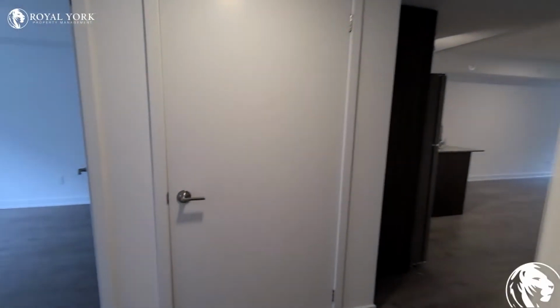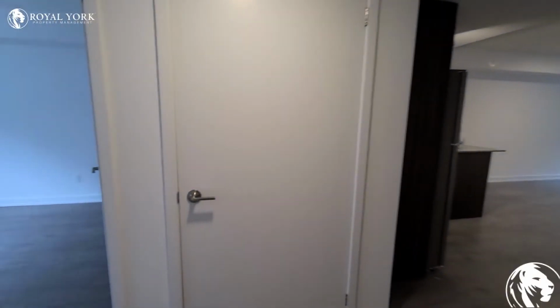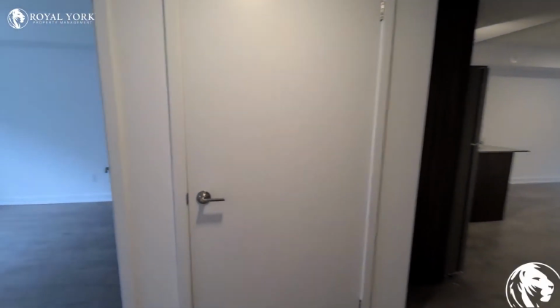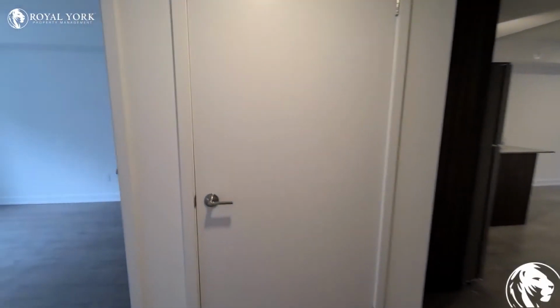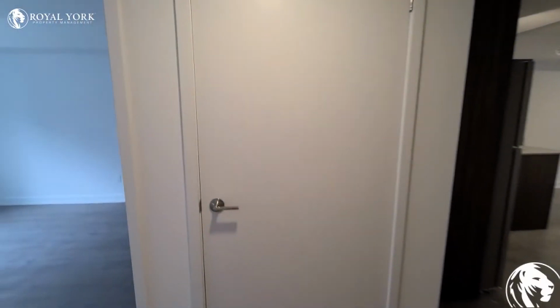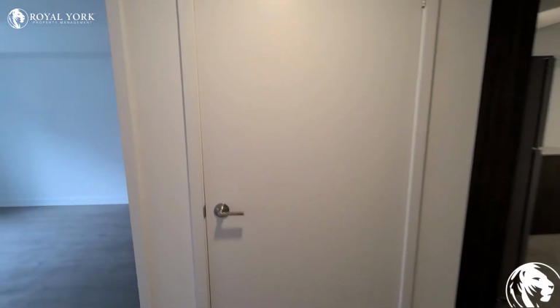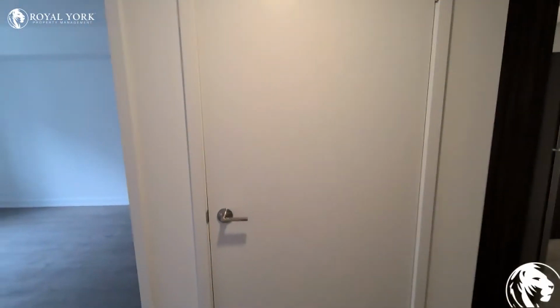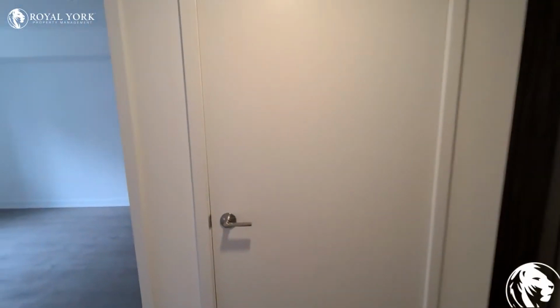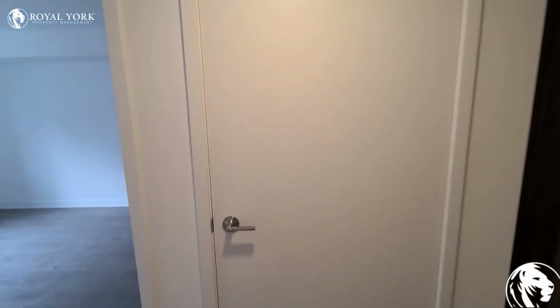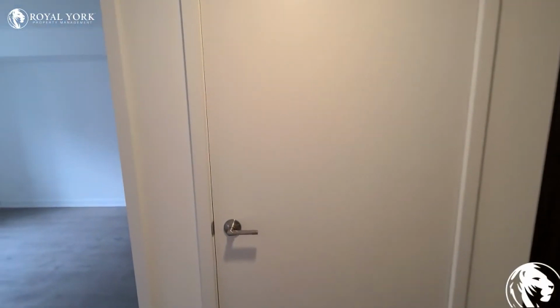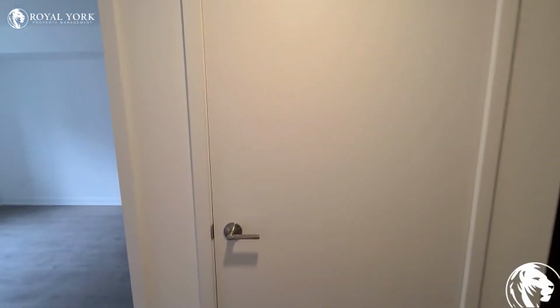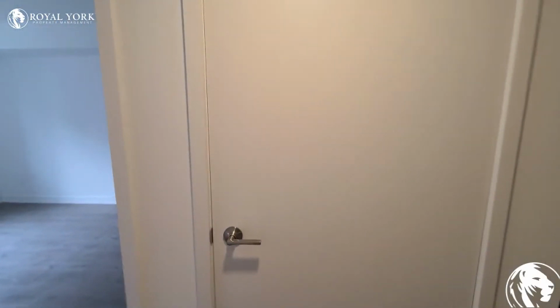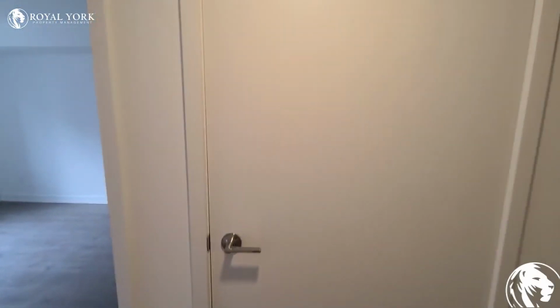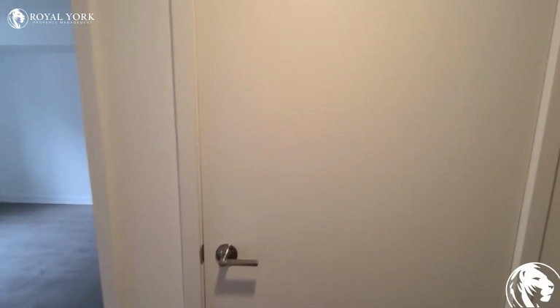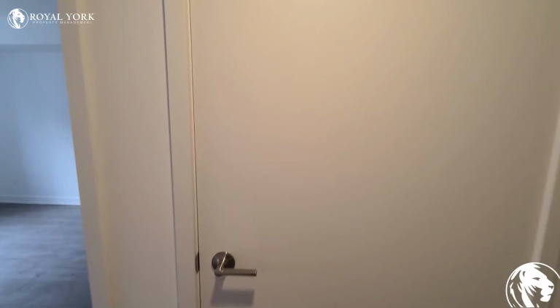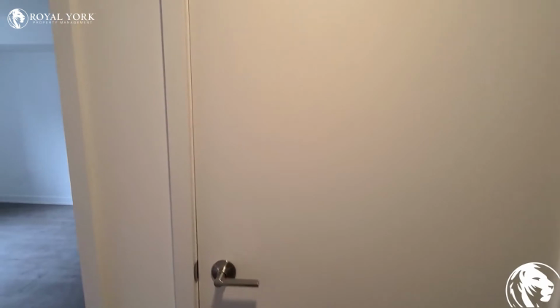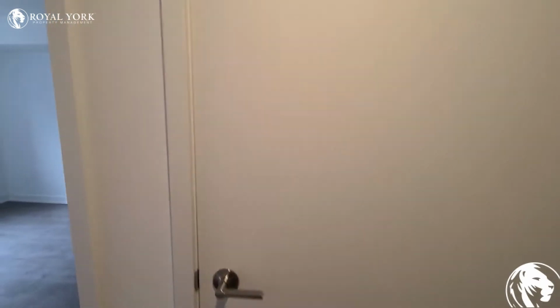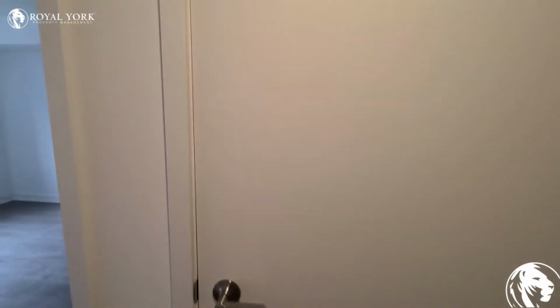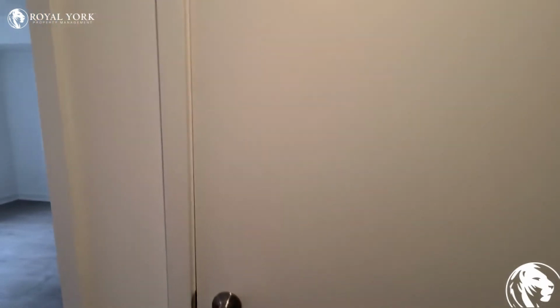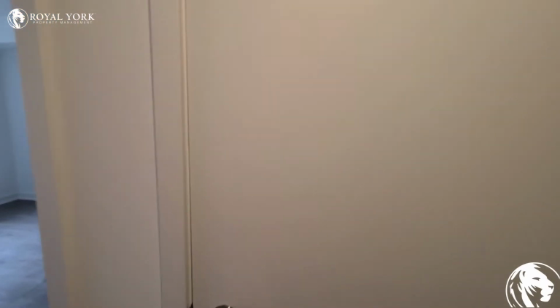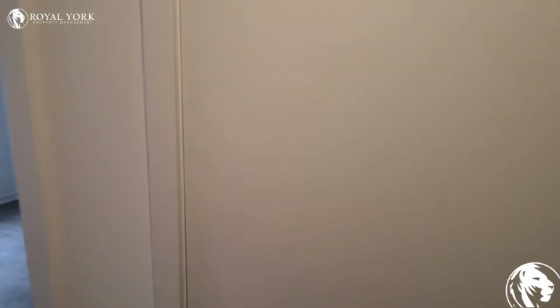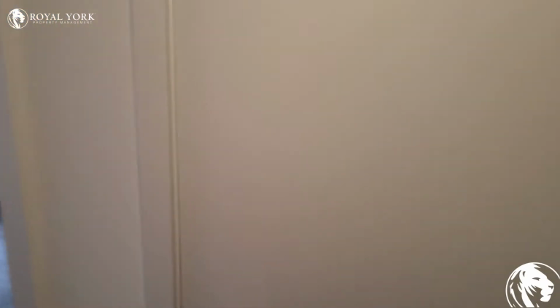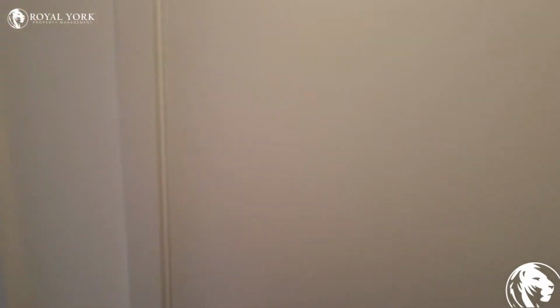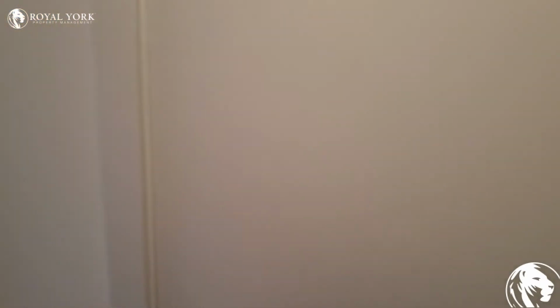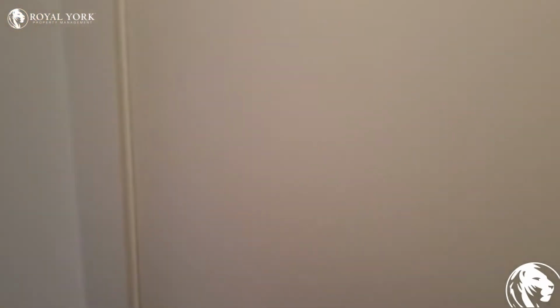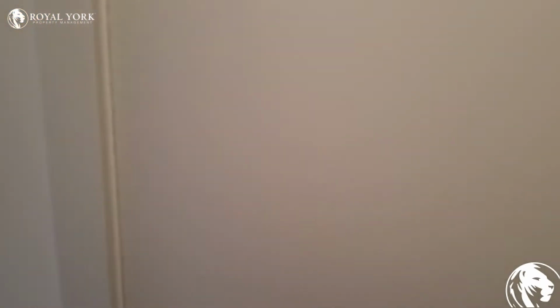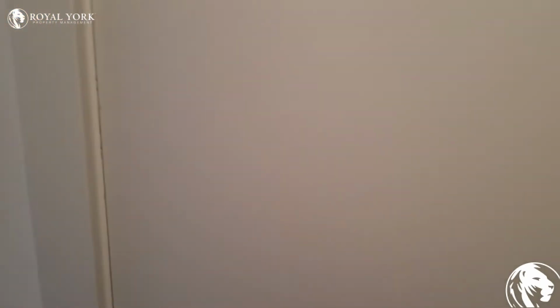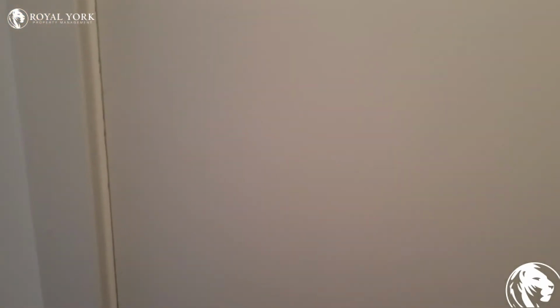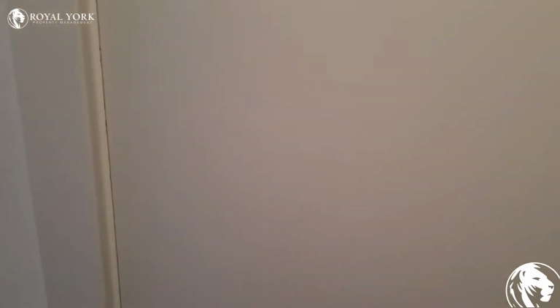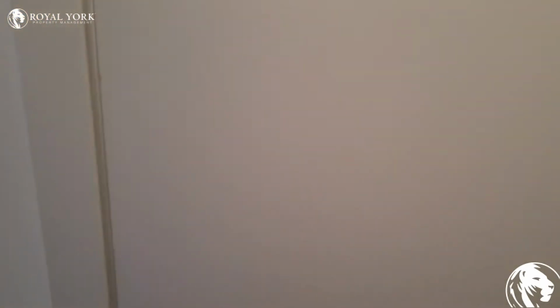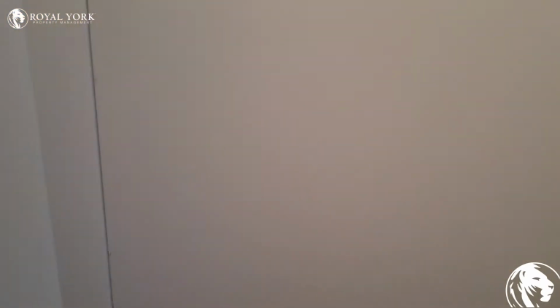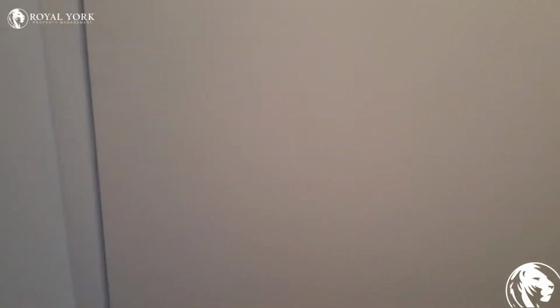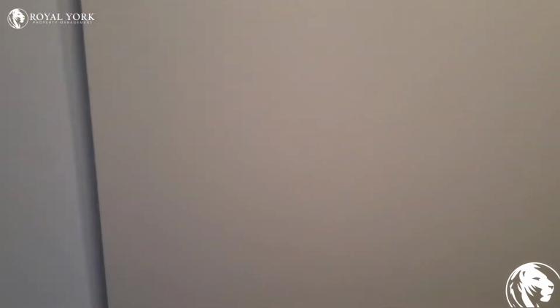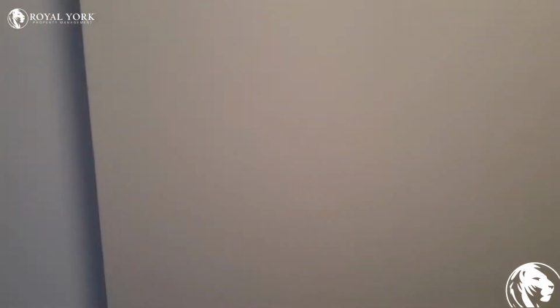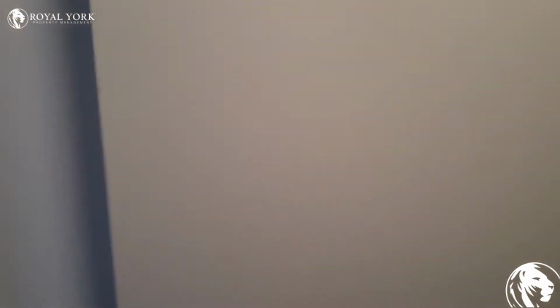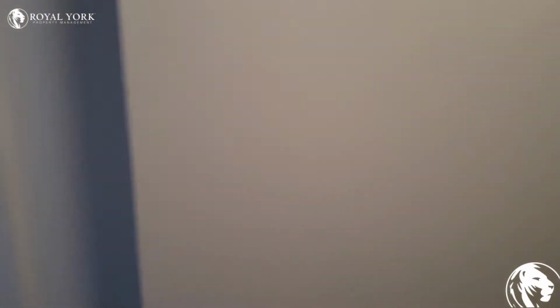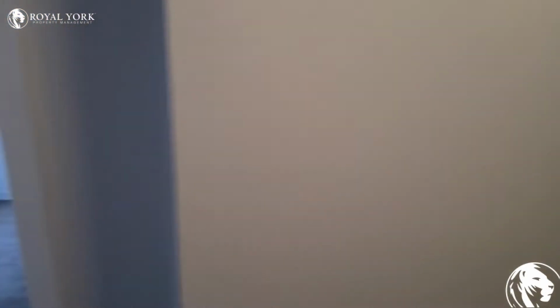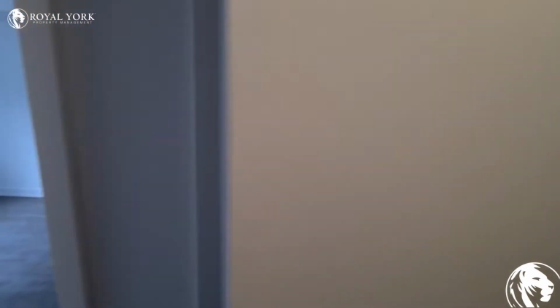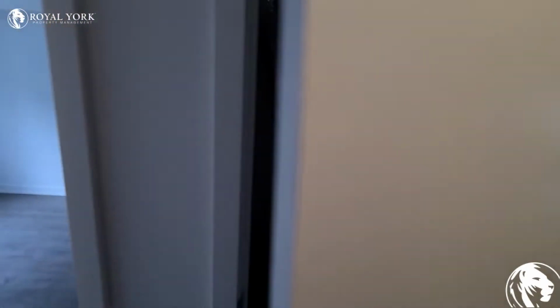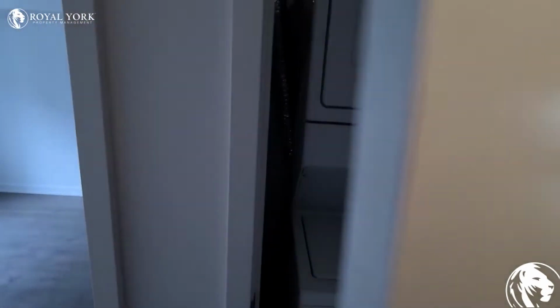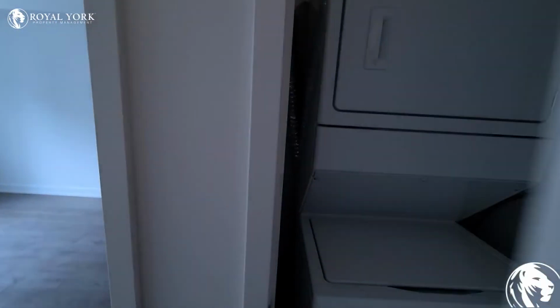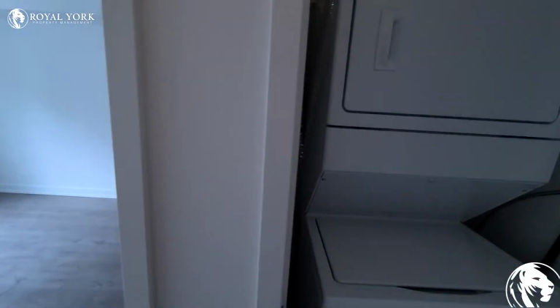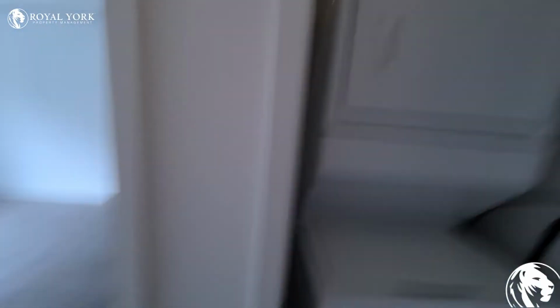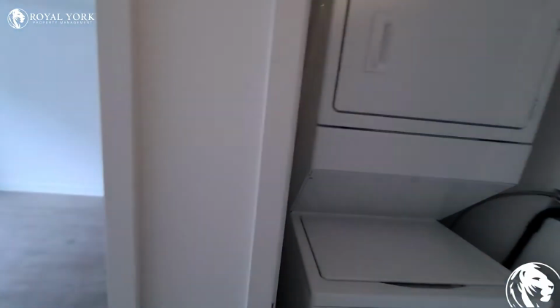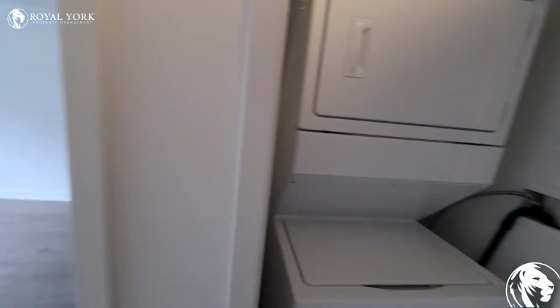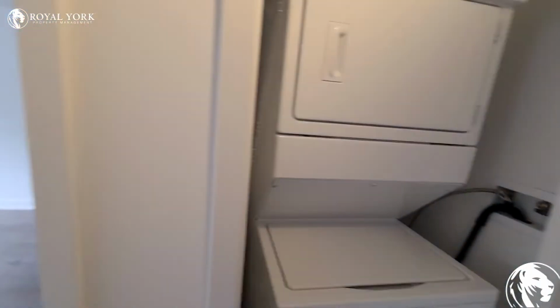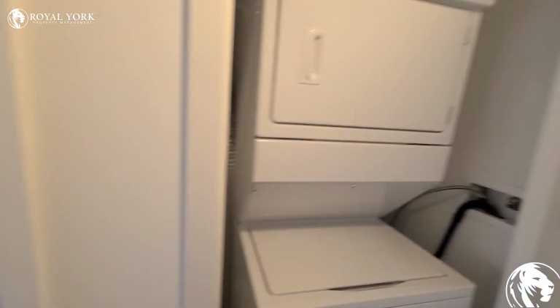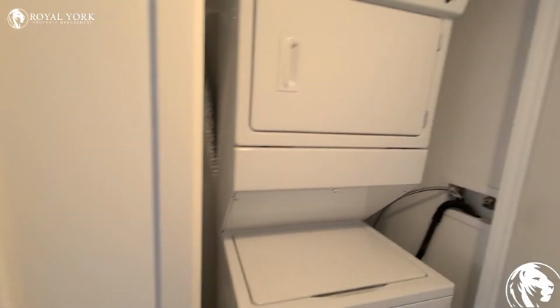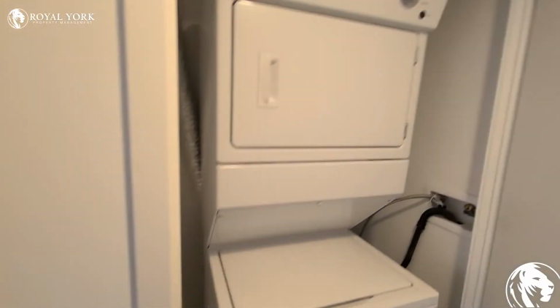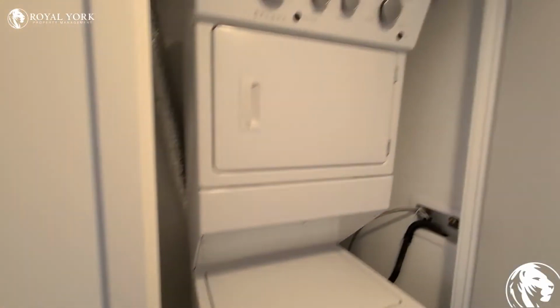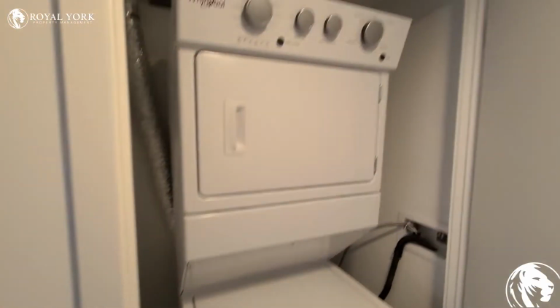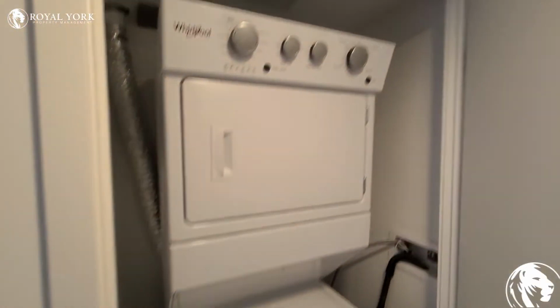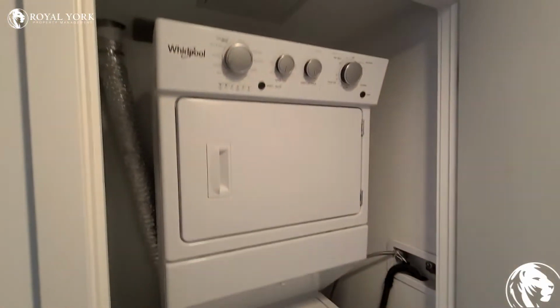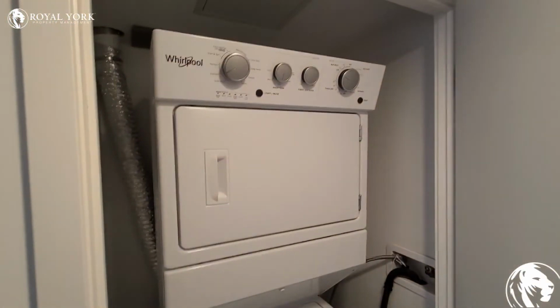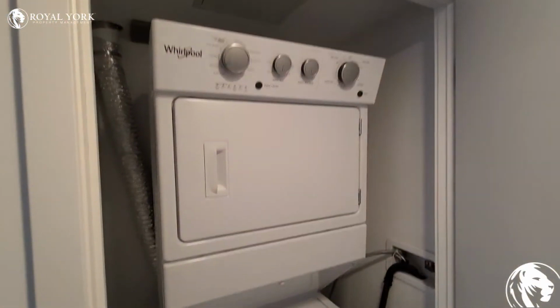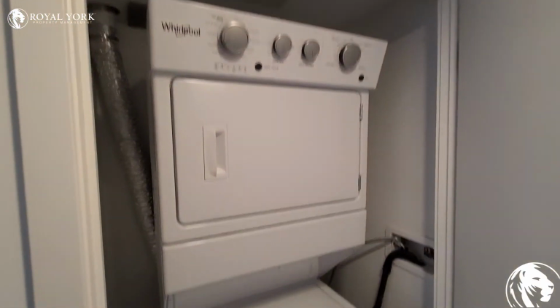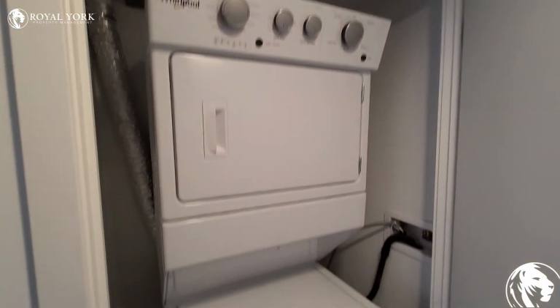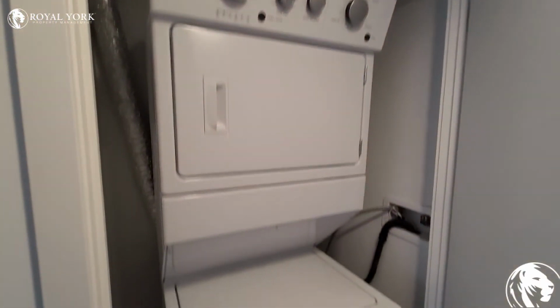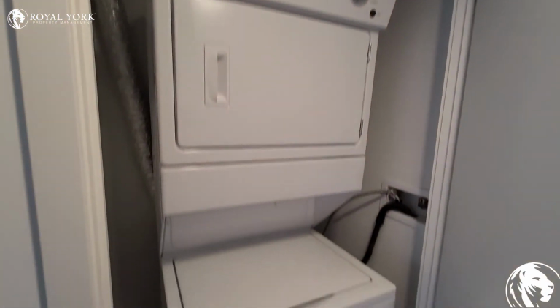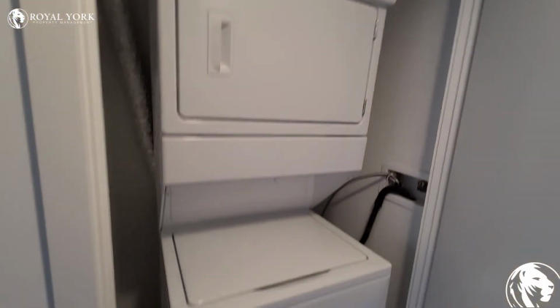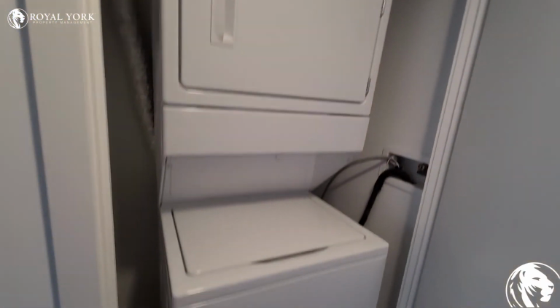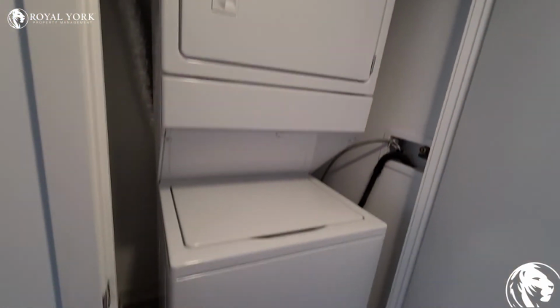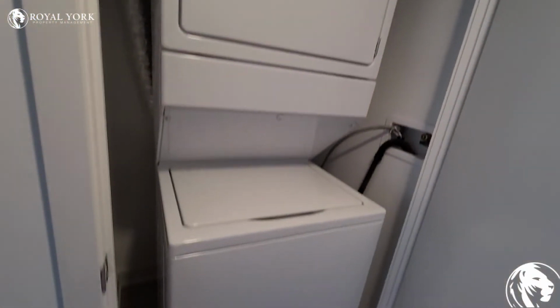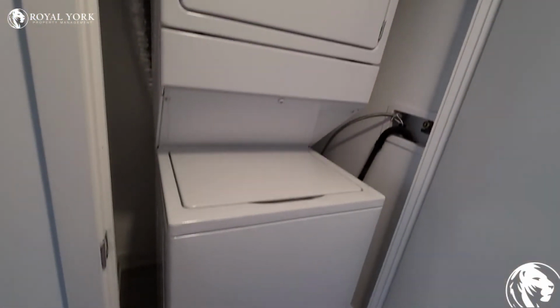And across from the washroom you've got your laundry — nice size machines.